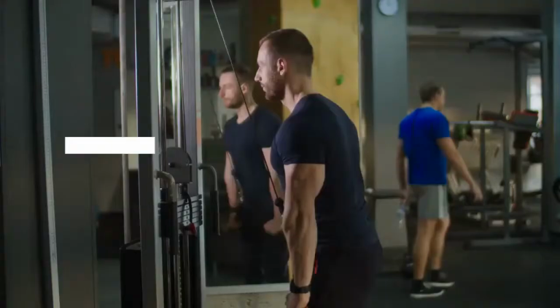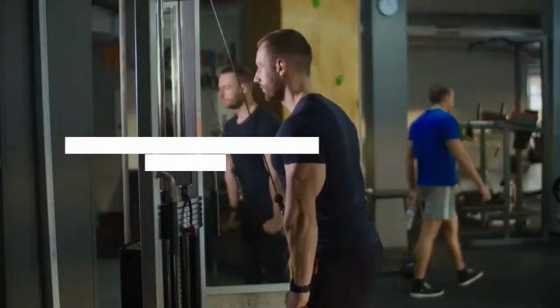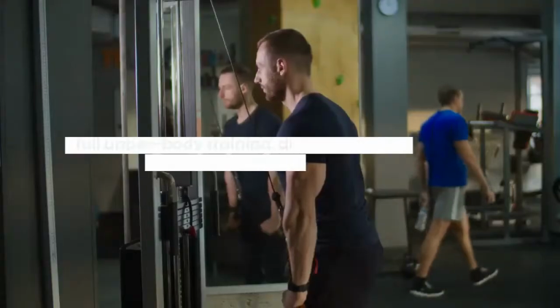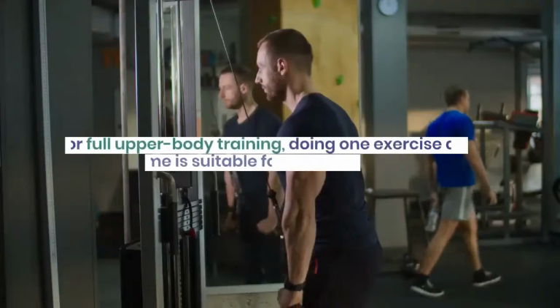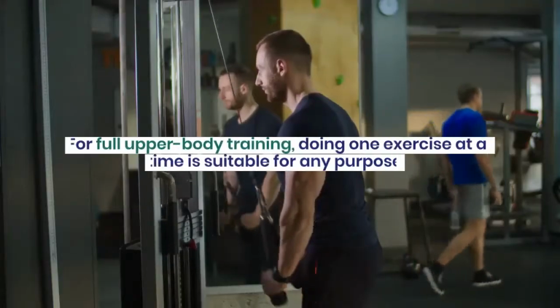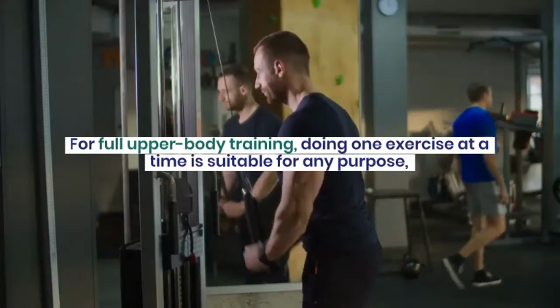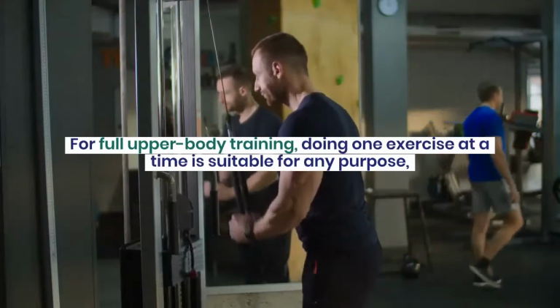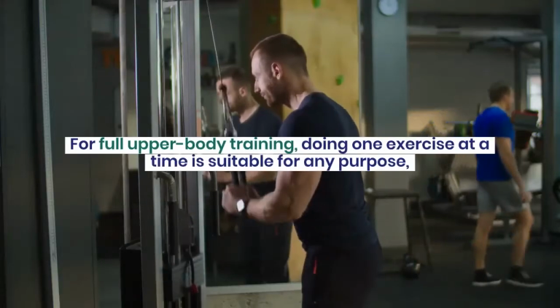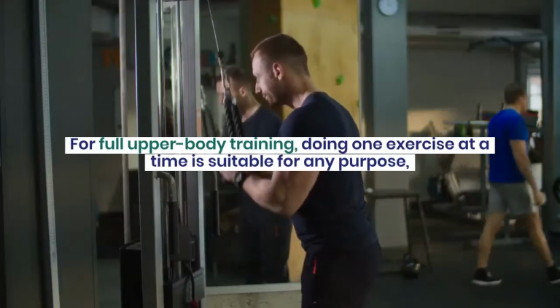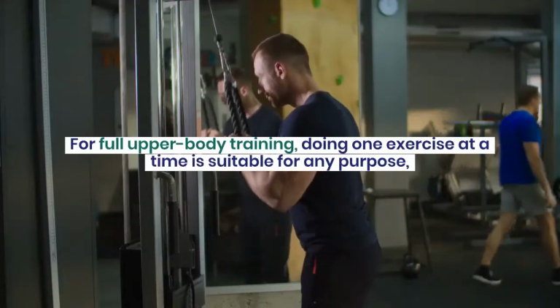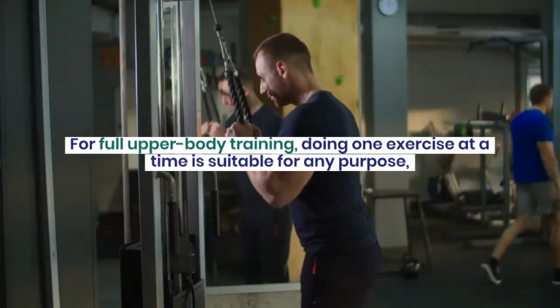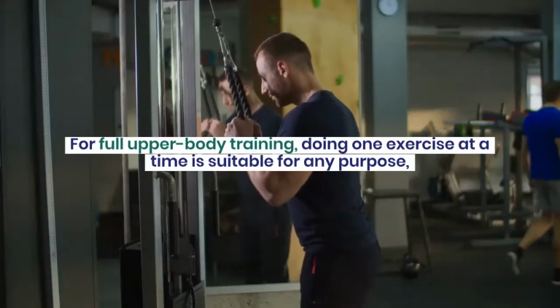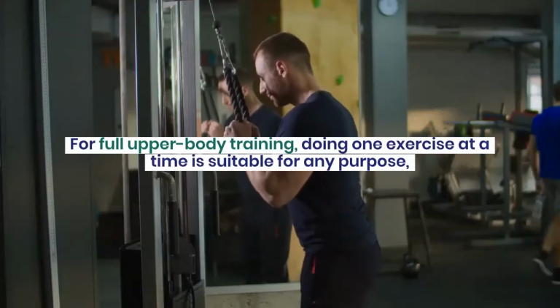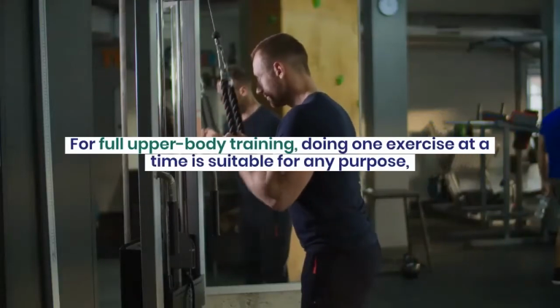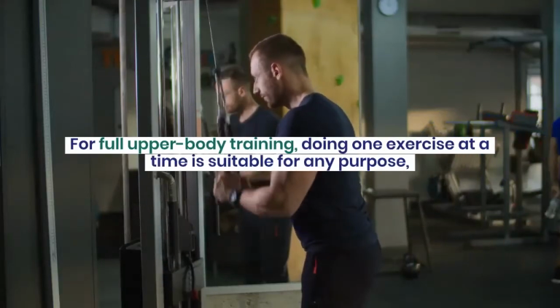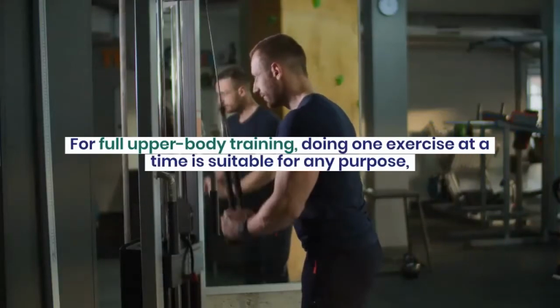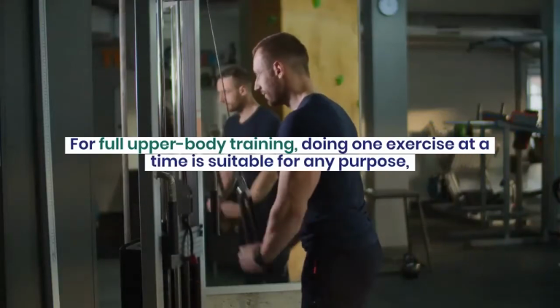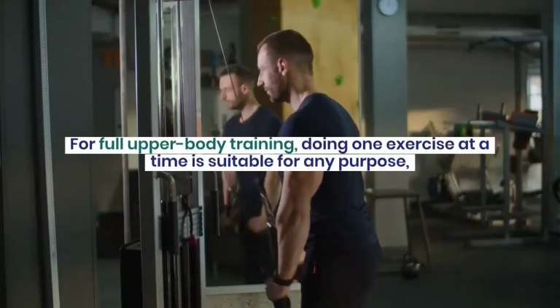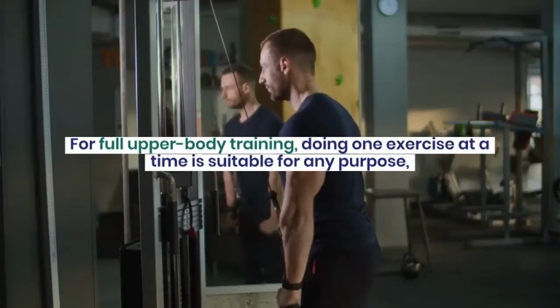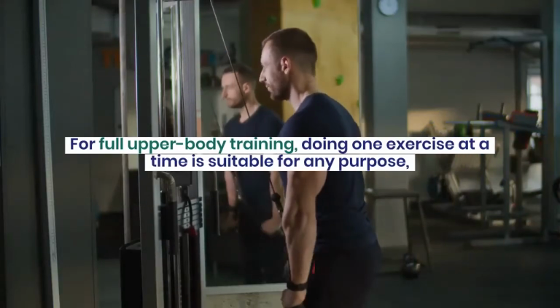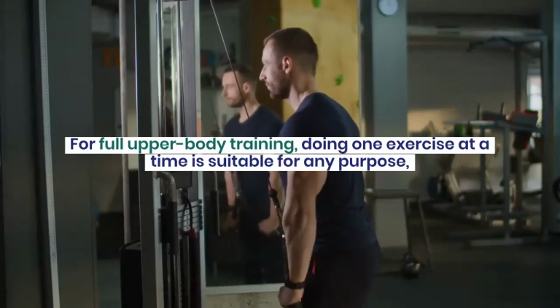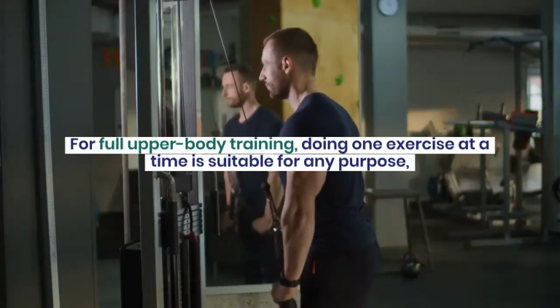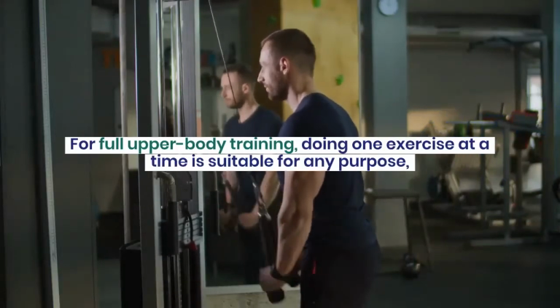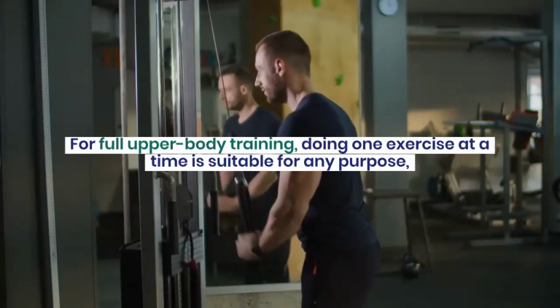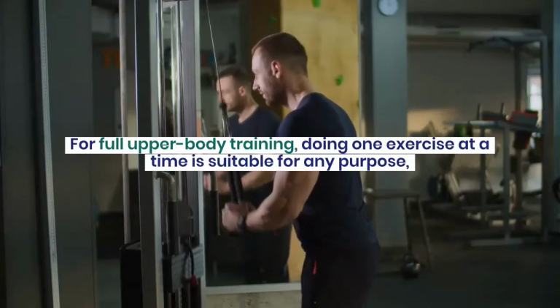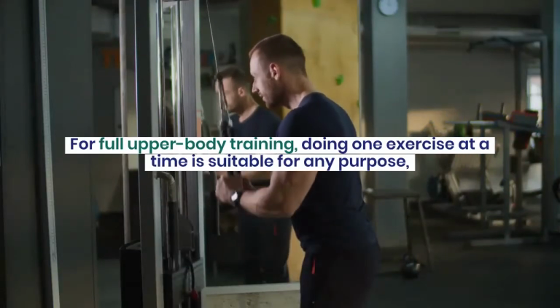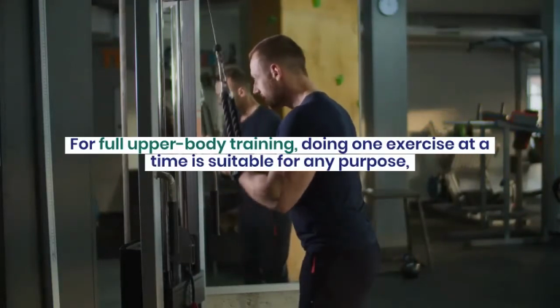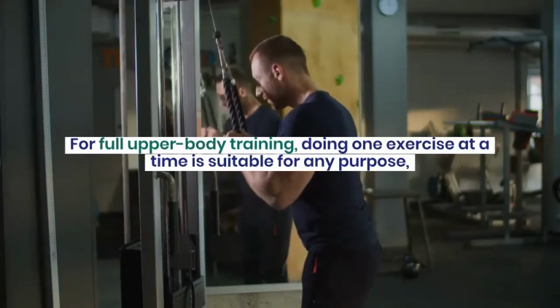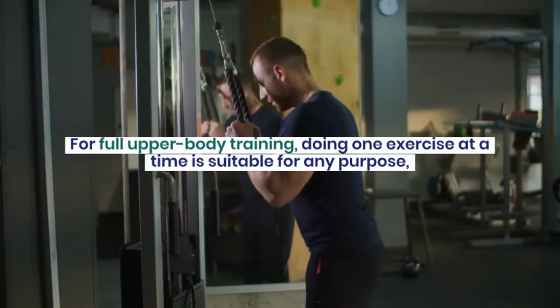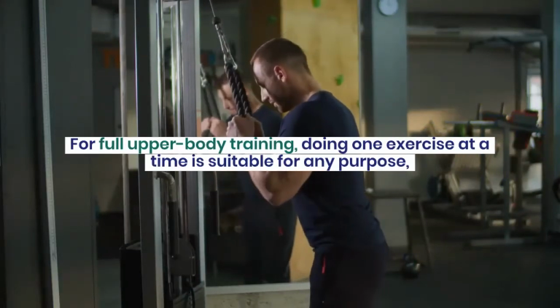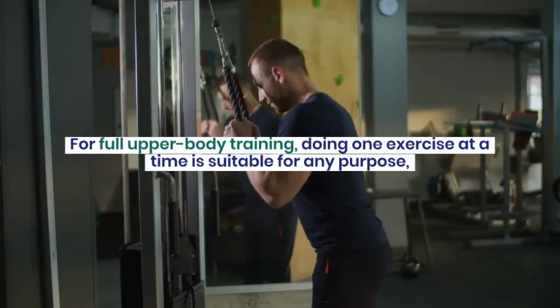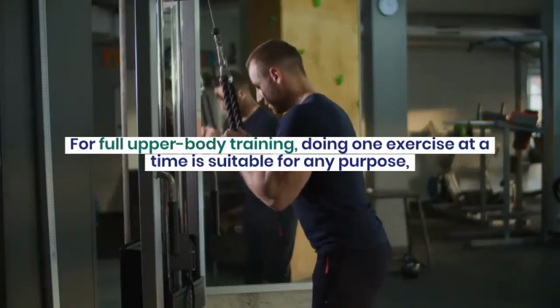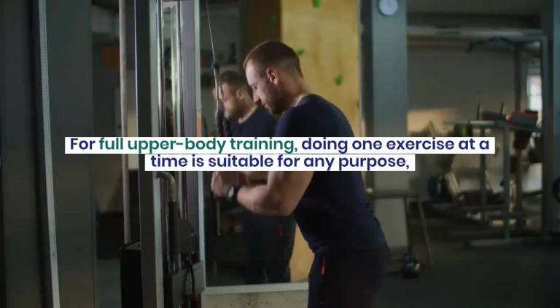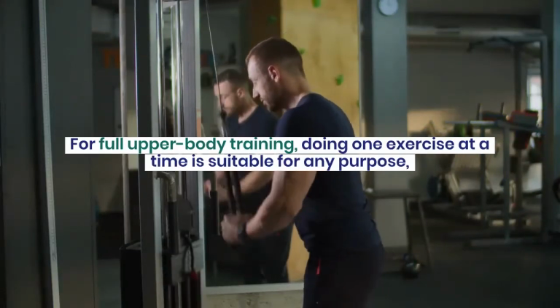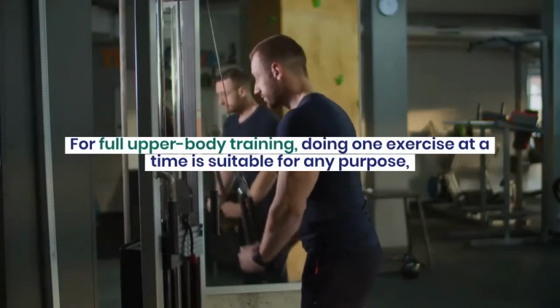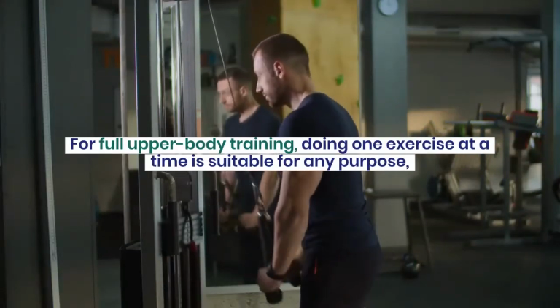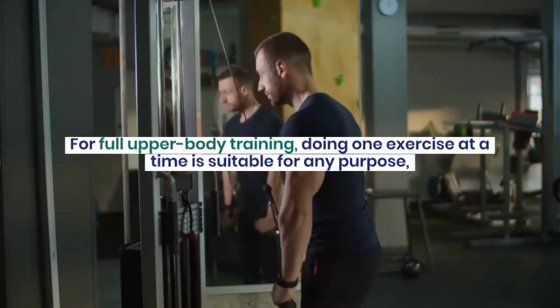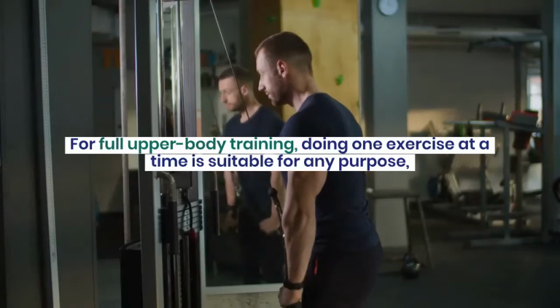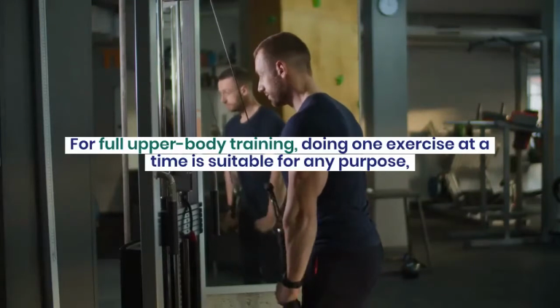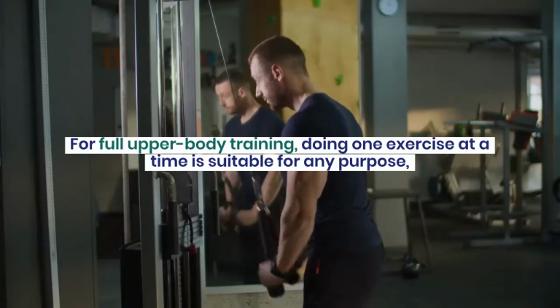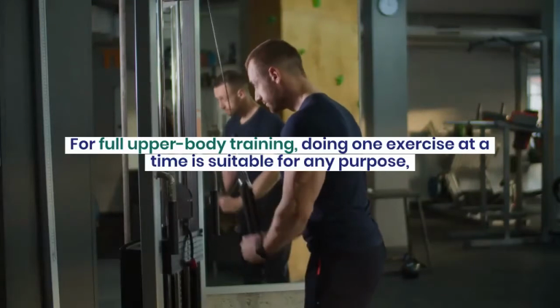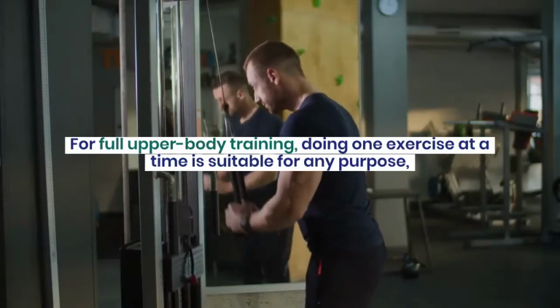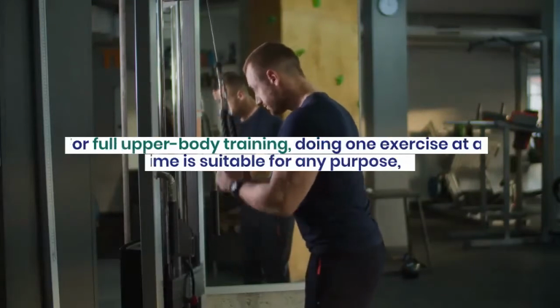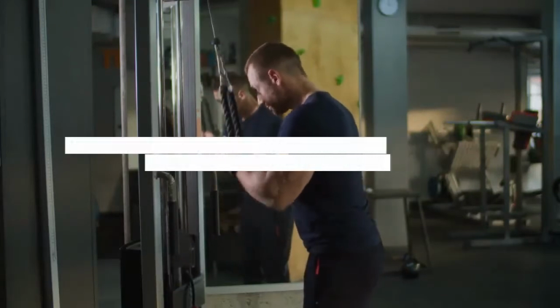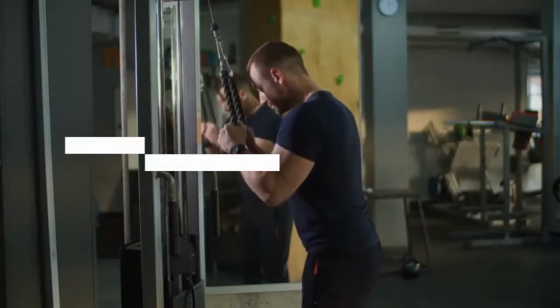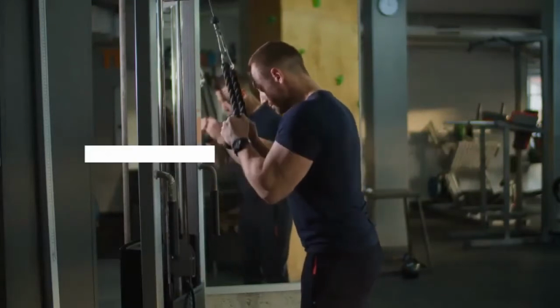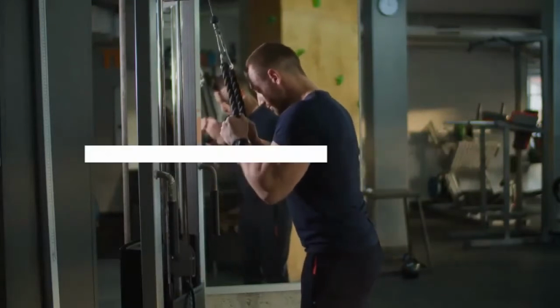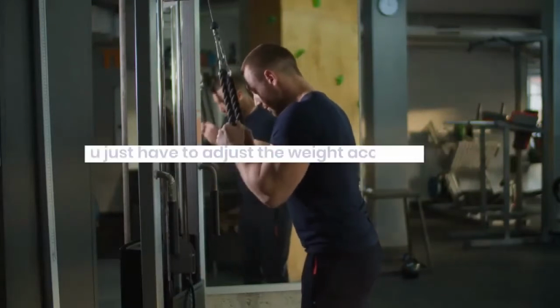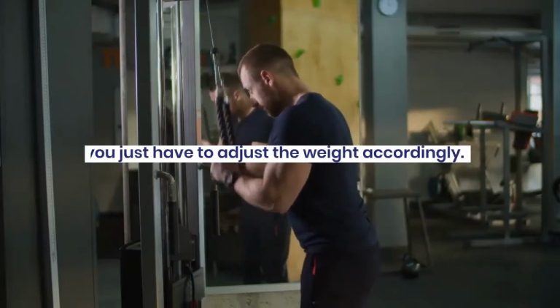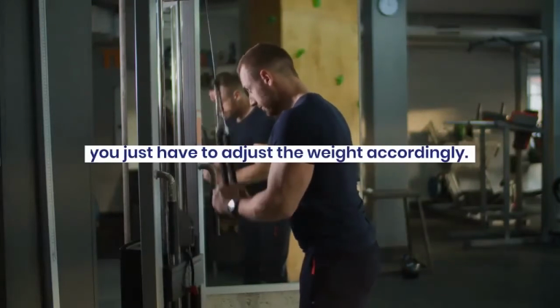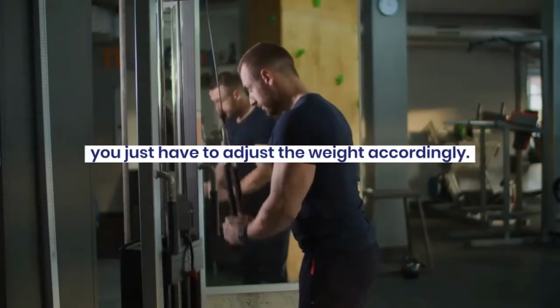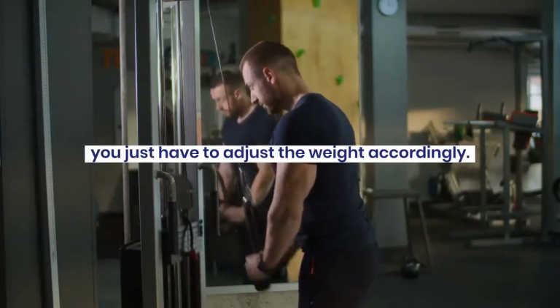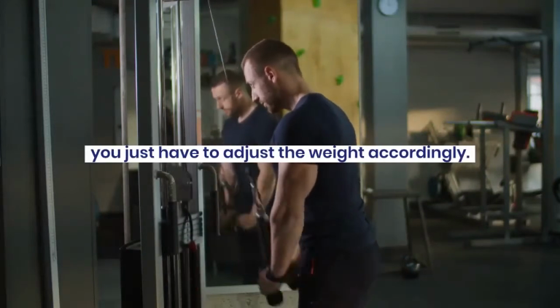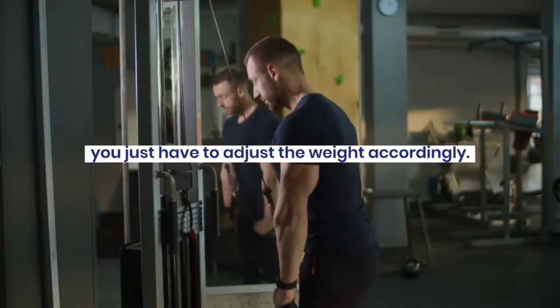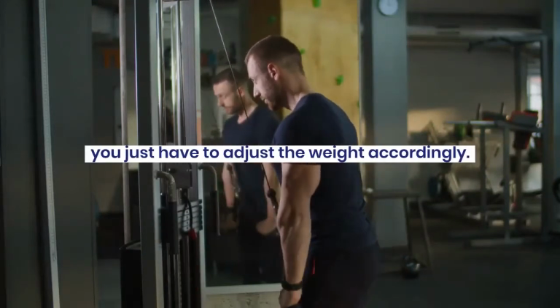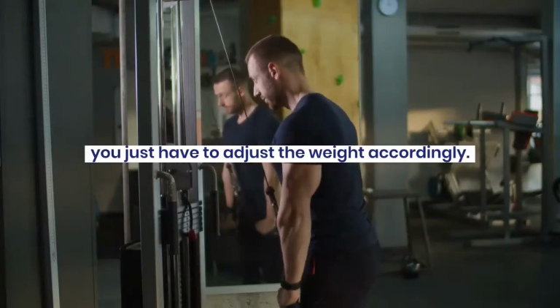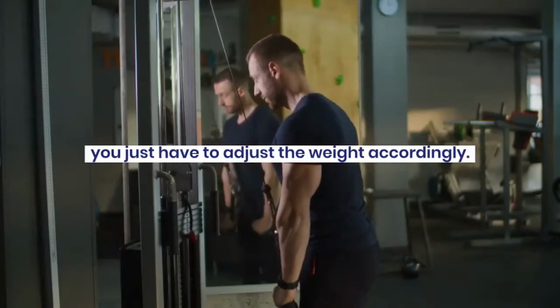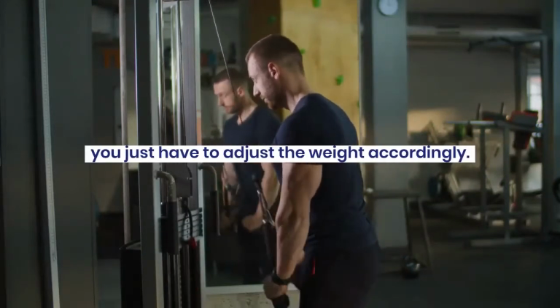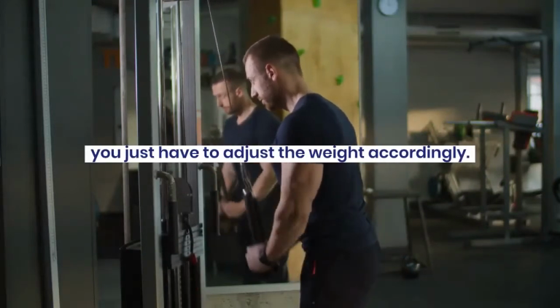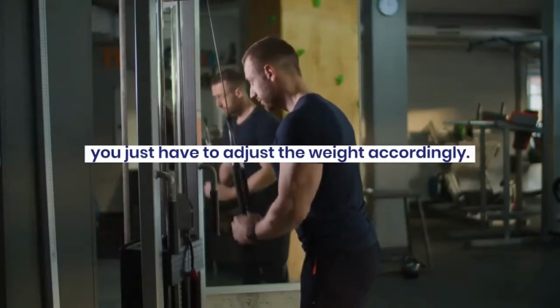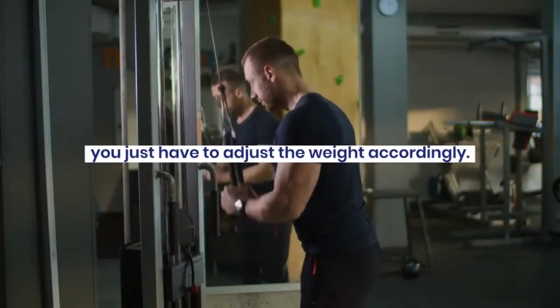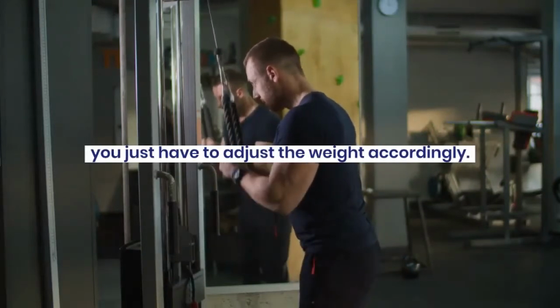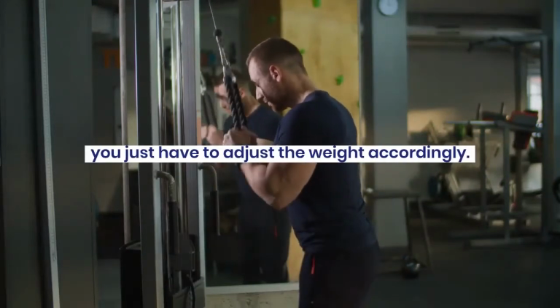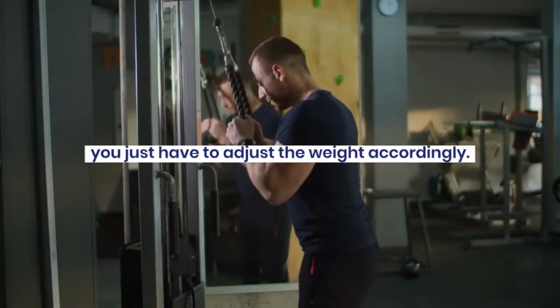For full upper body training, doing one exercise at a time is suitable for any purpose — you just have to adjust the weight accordingly.